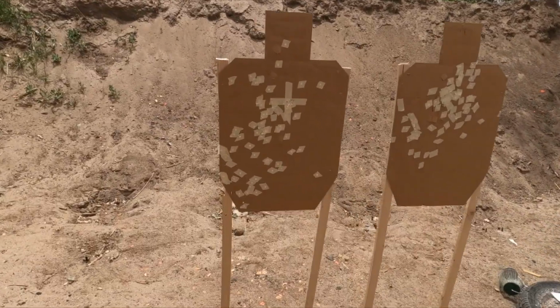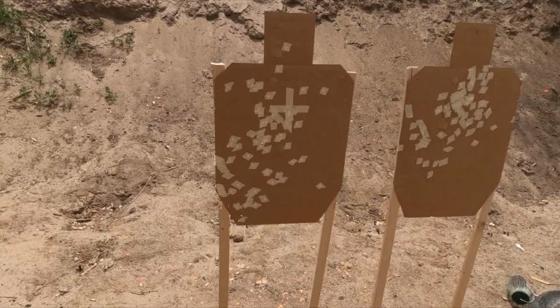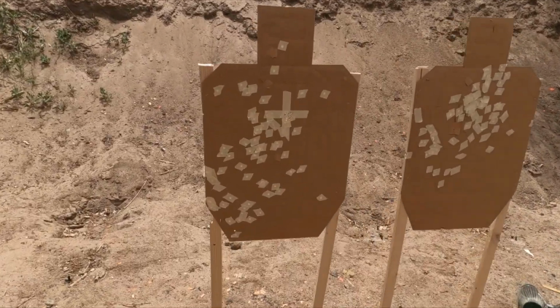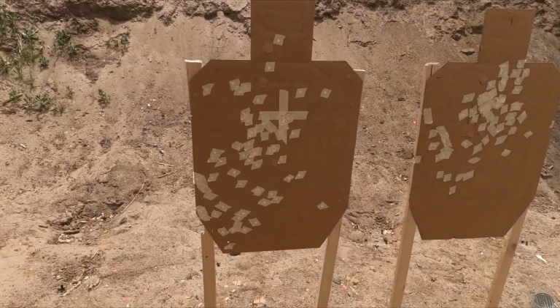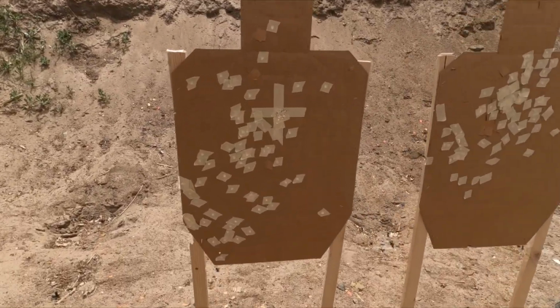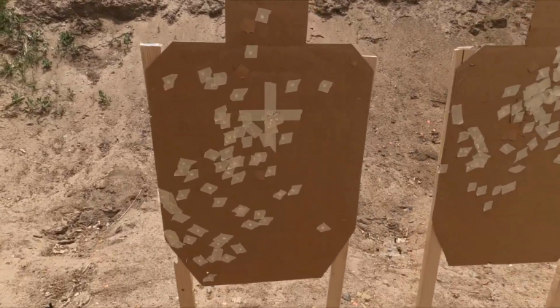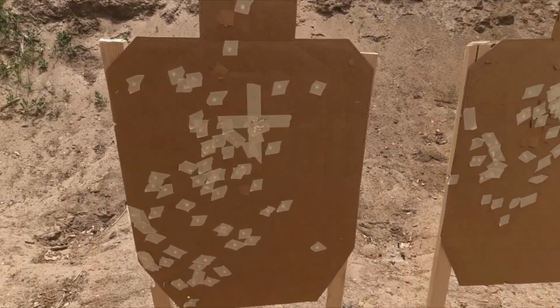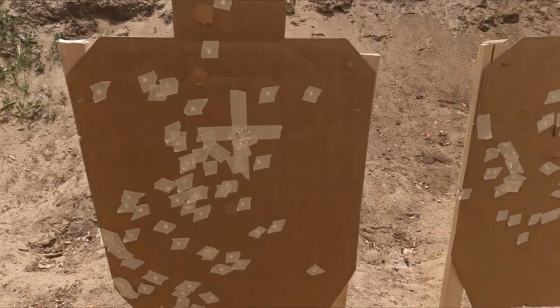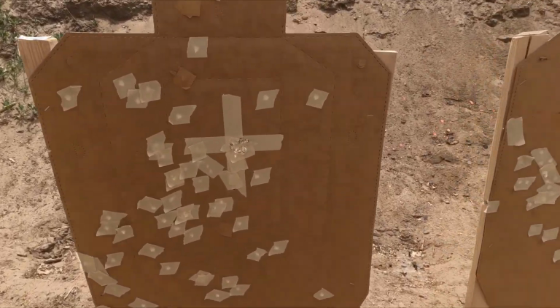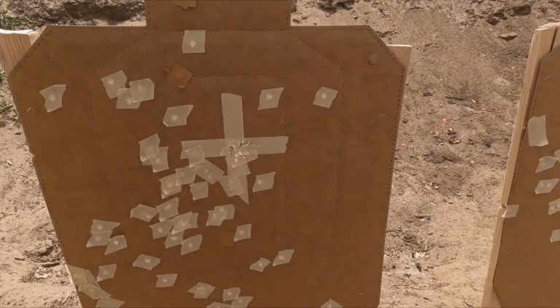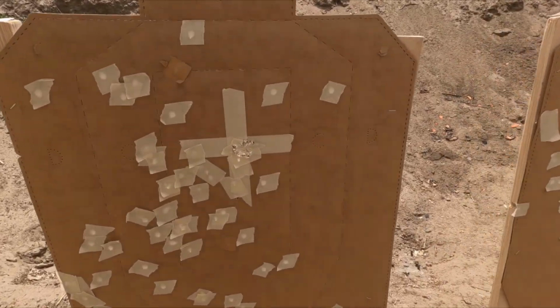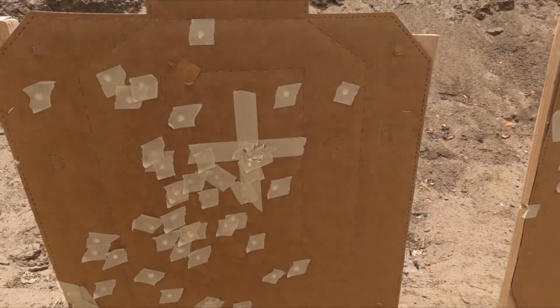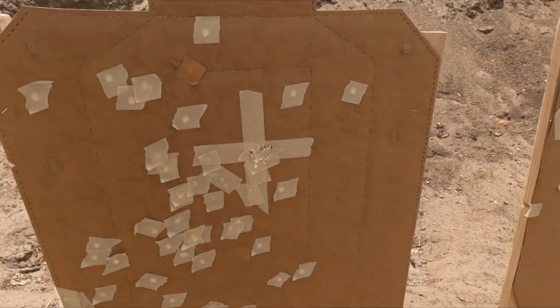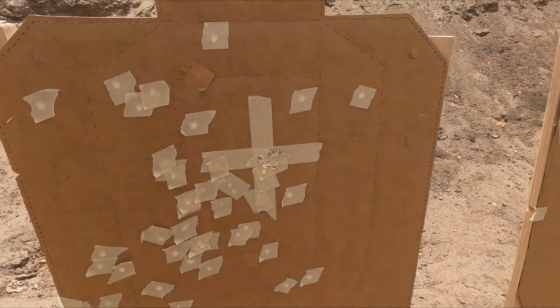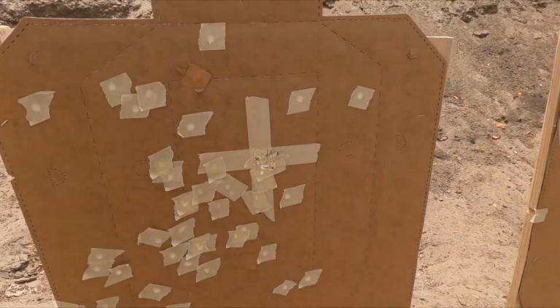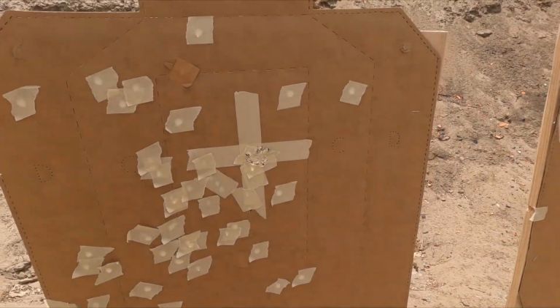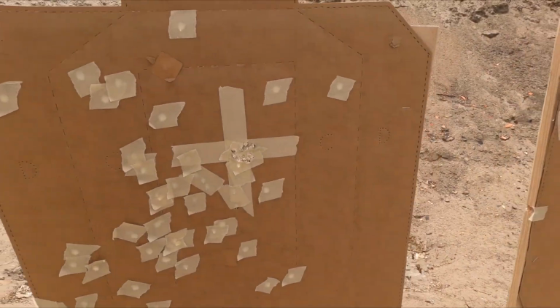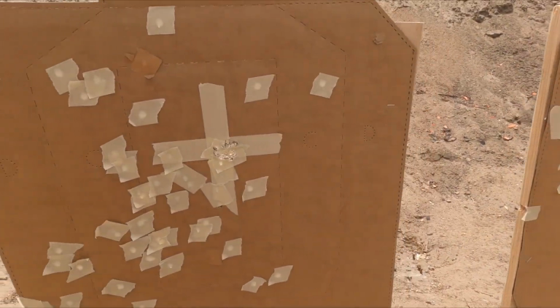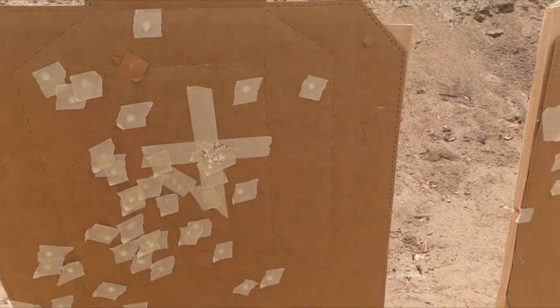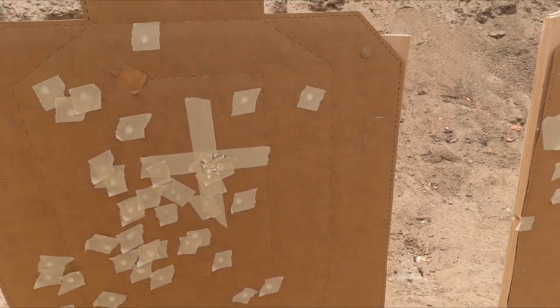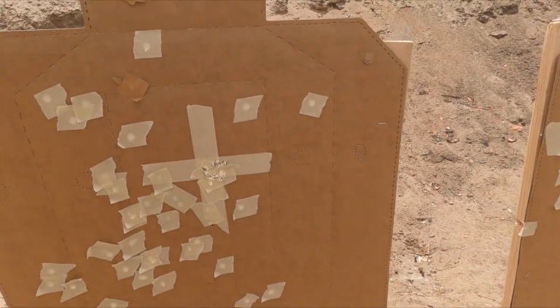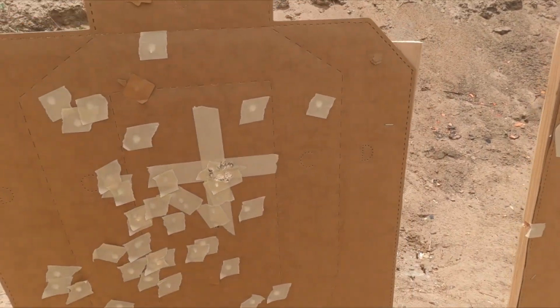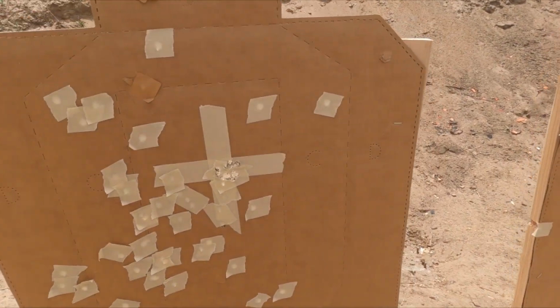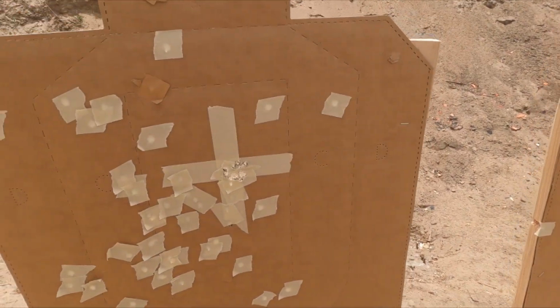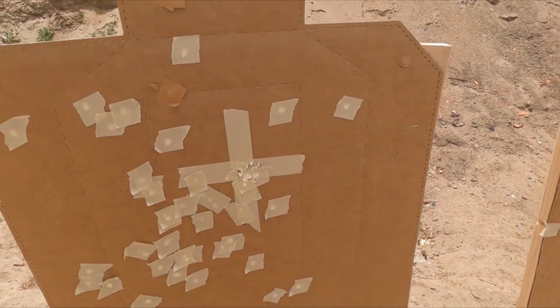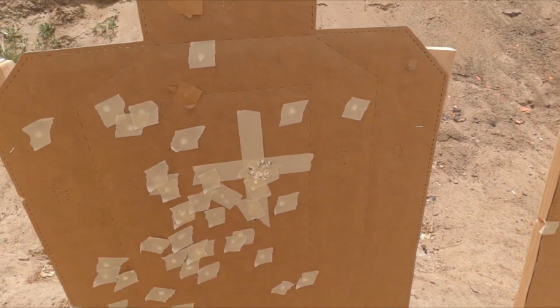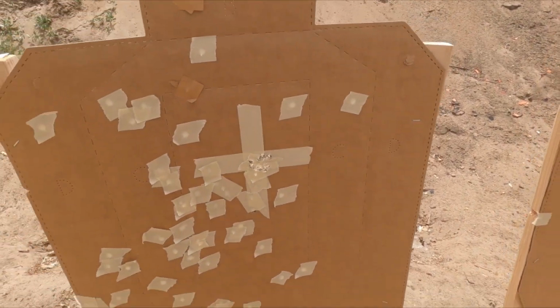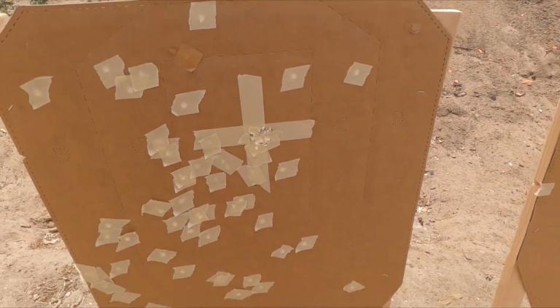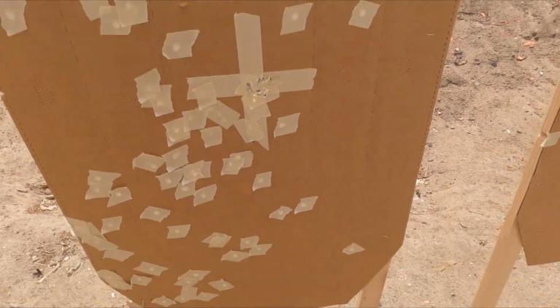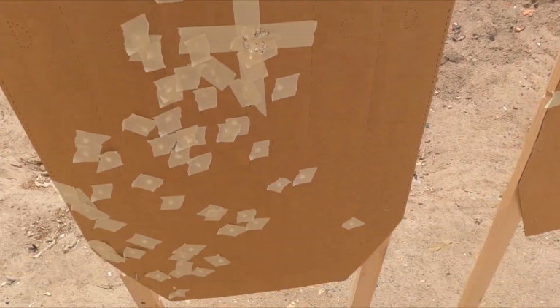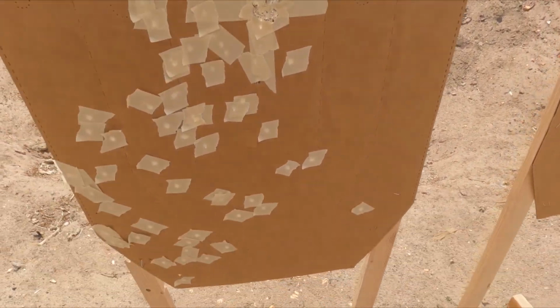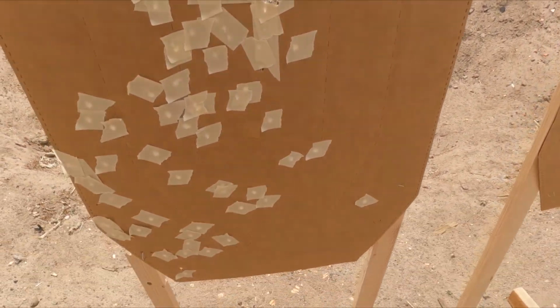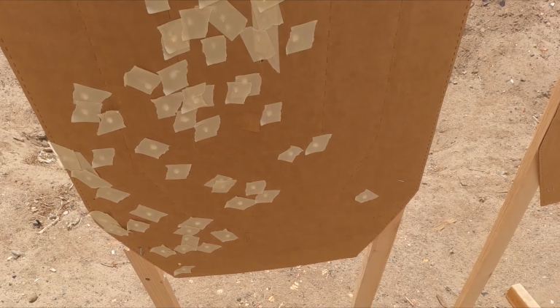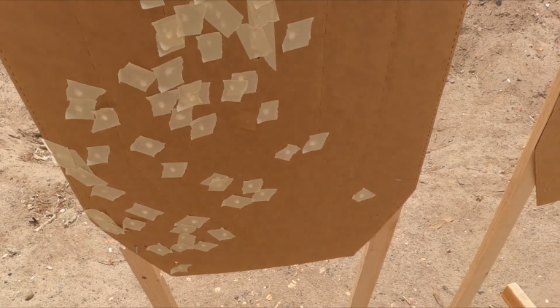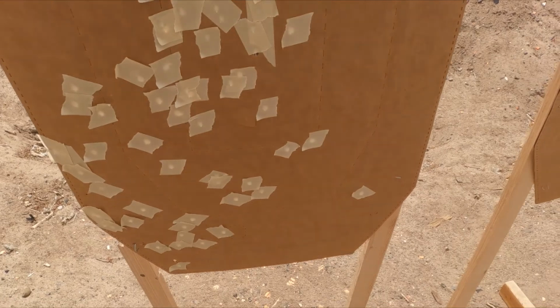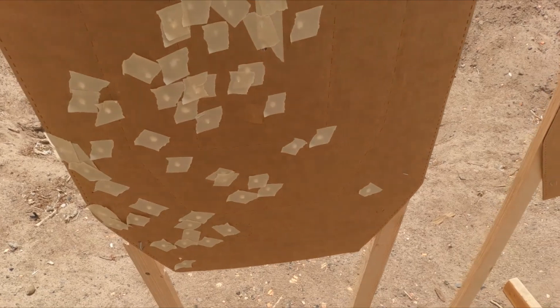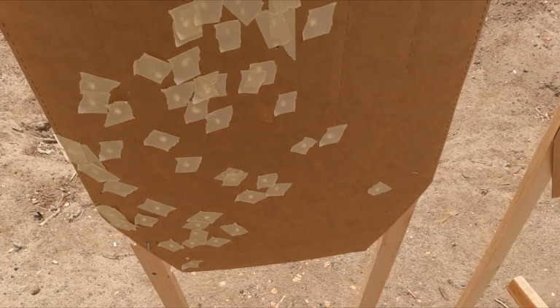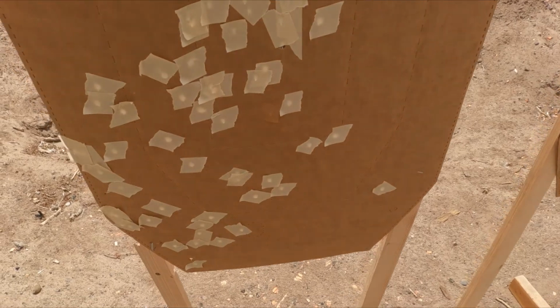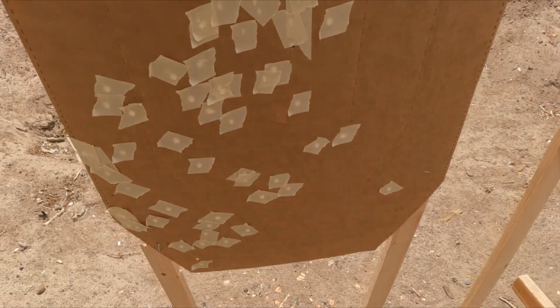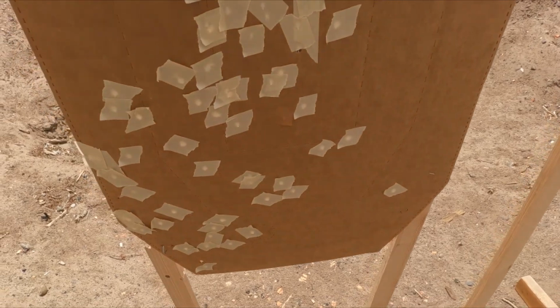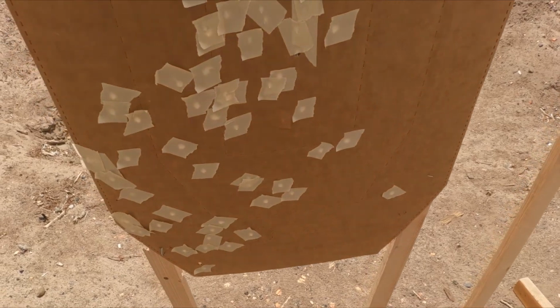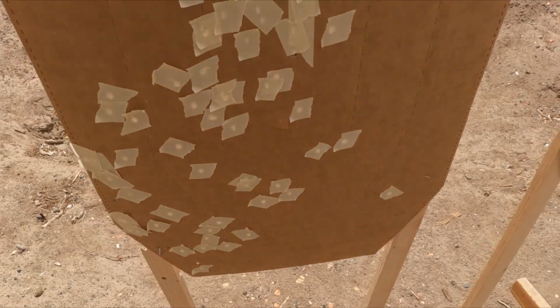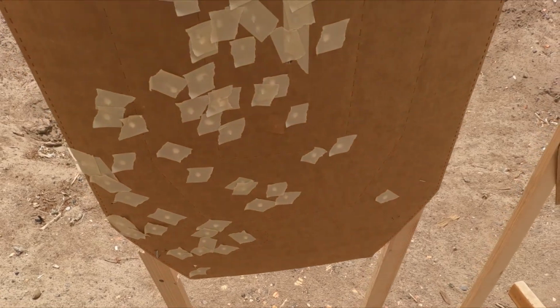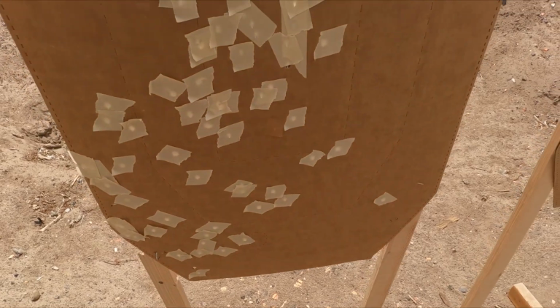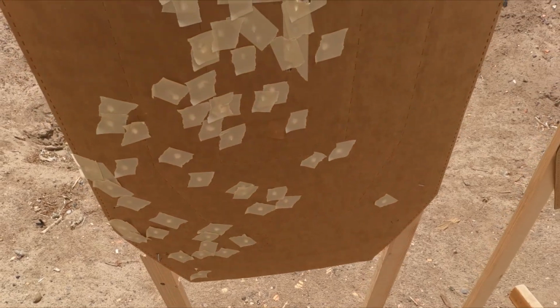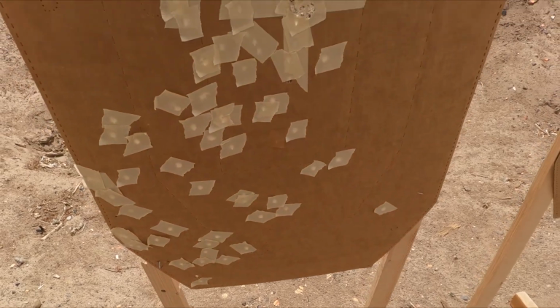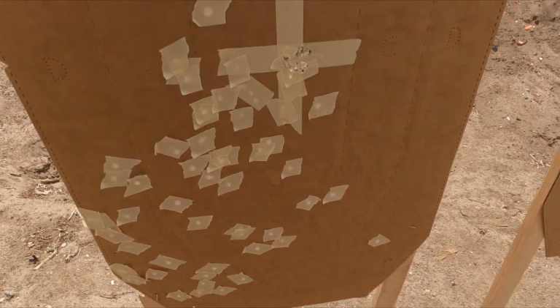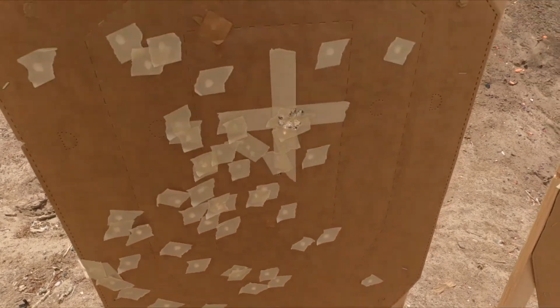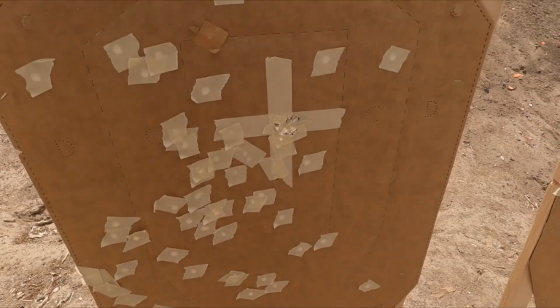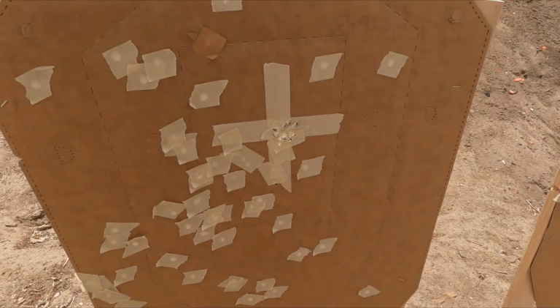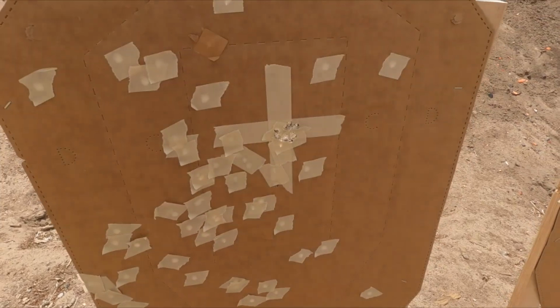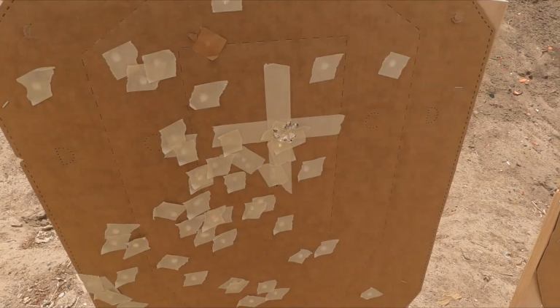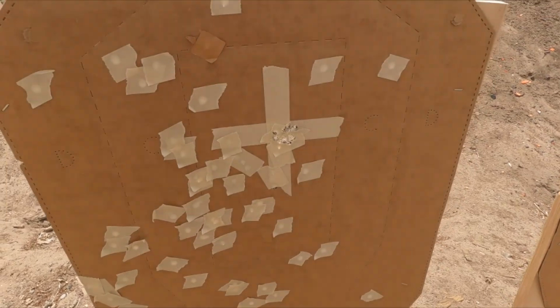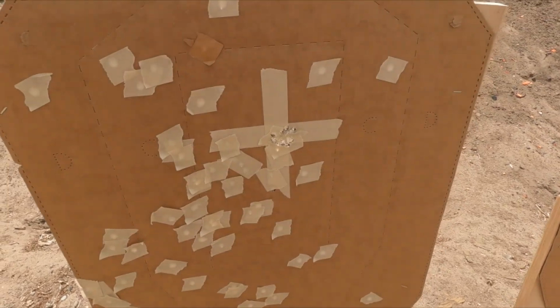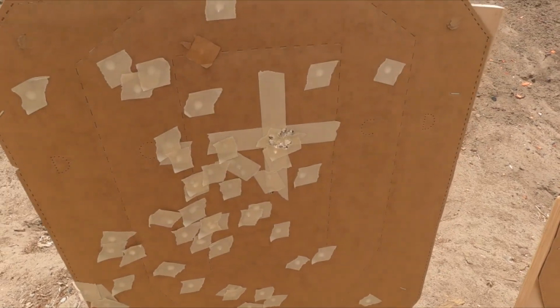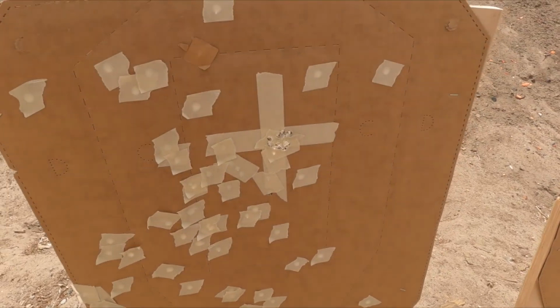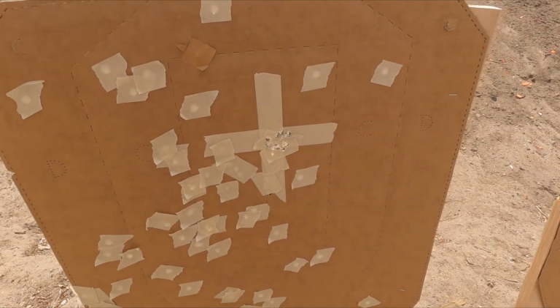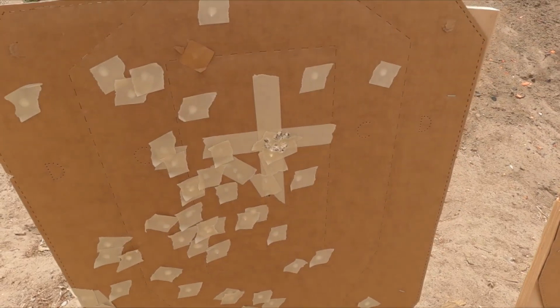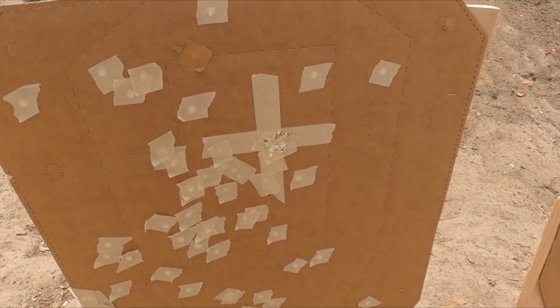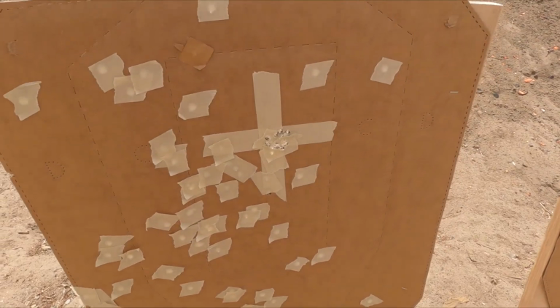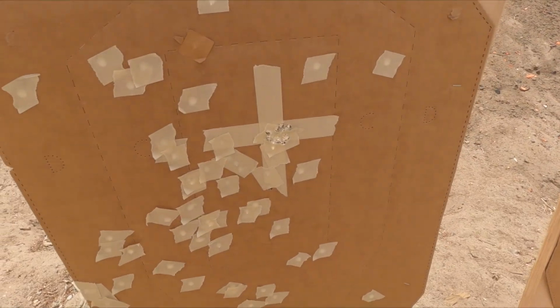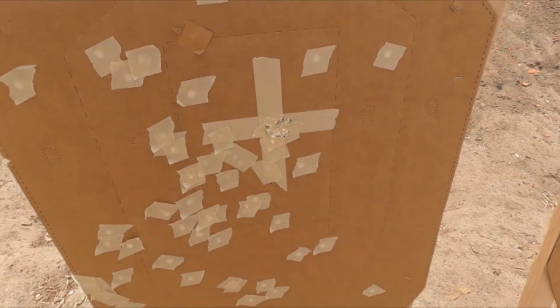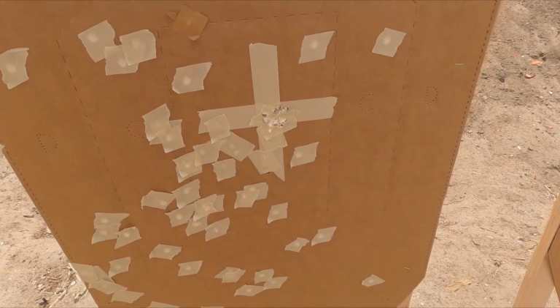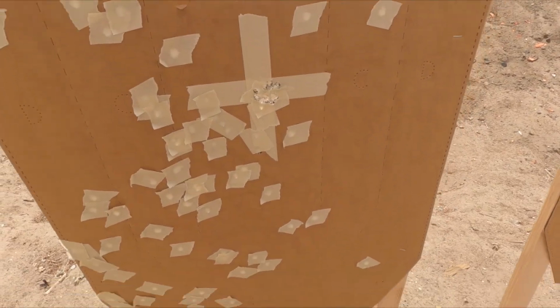All 20 shots — one ragged hole. Okay, it's on.